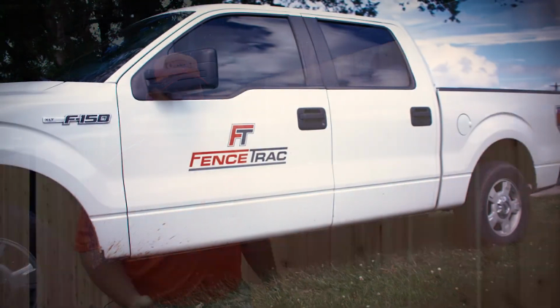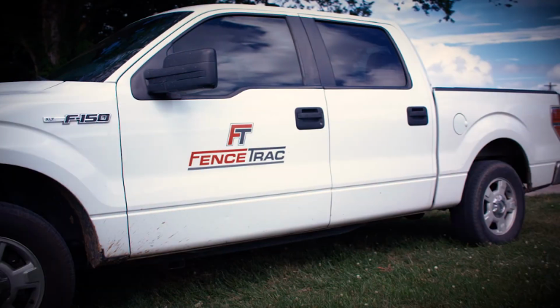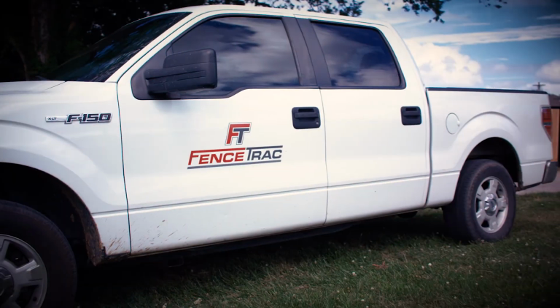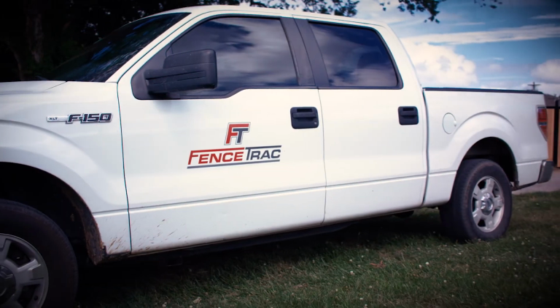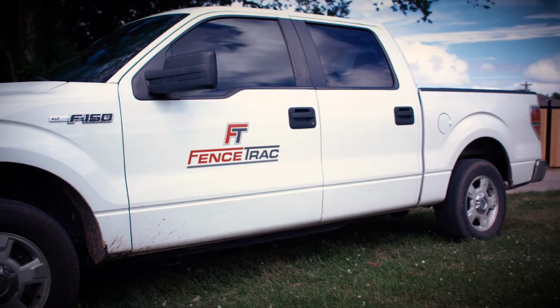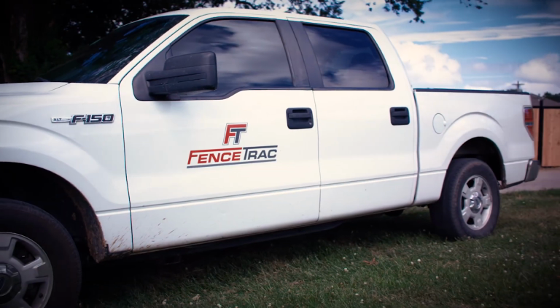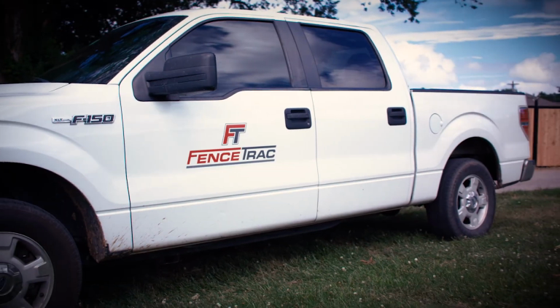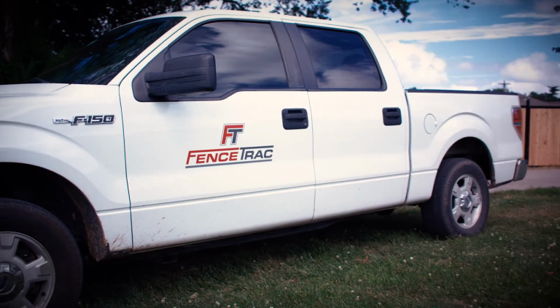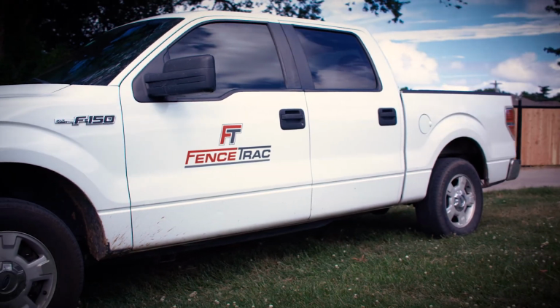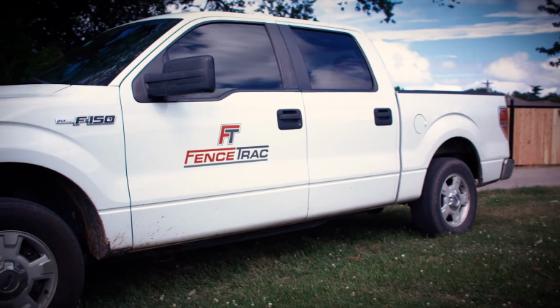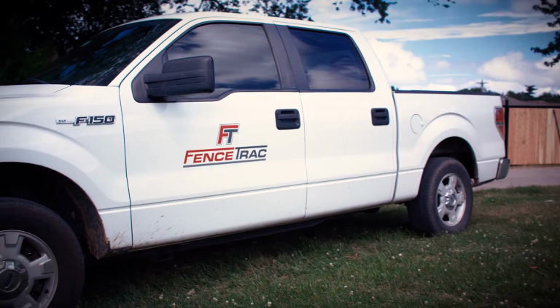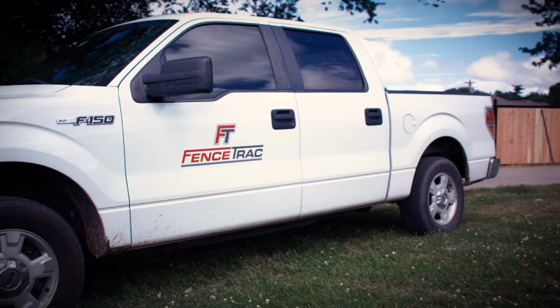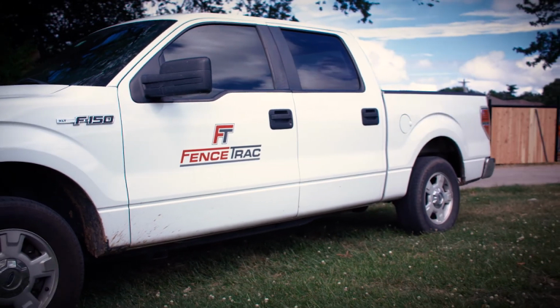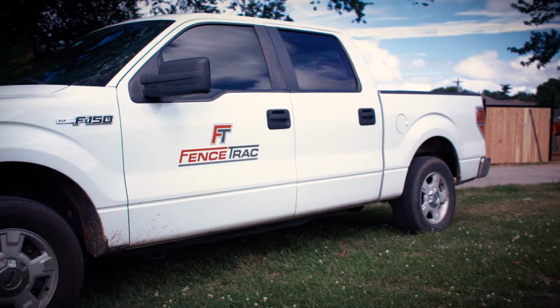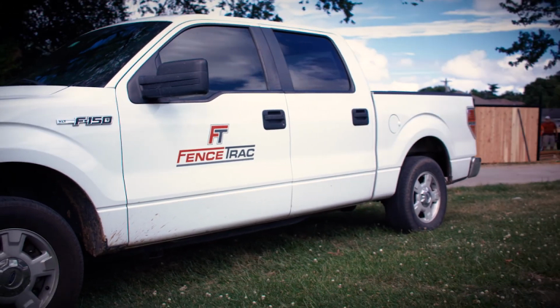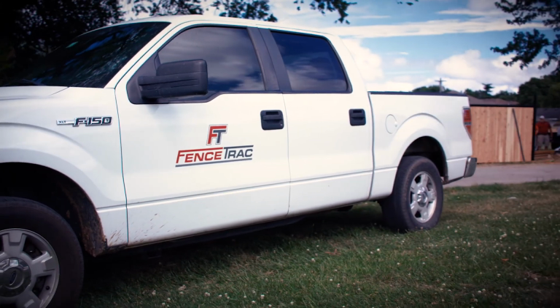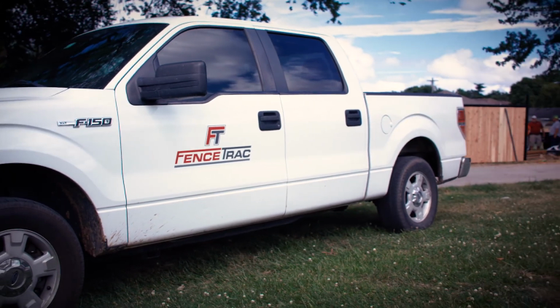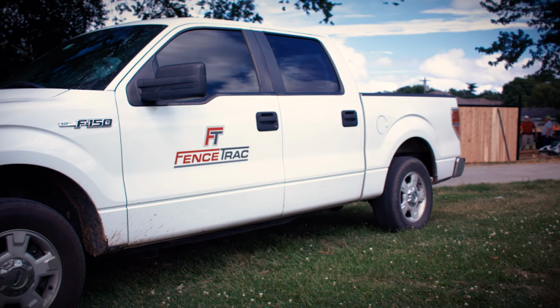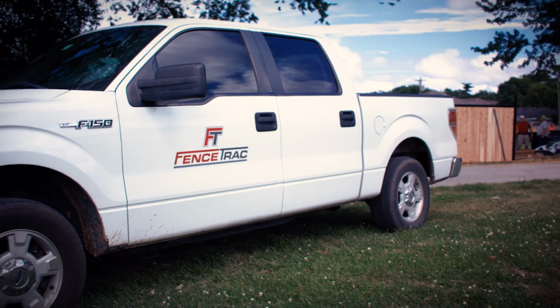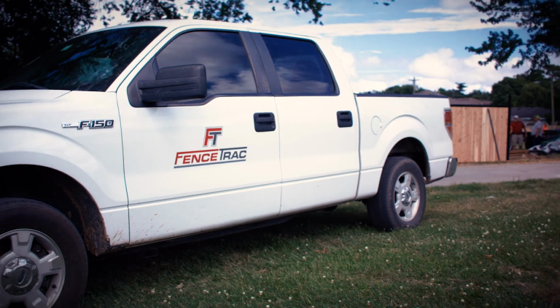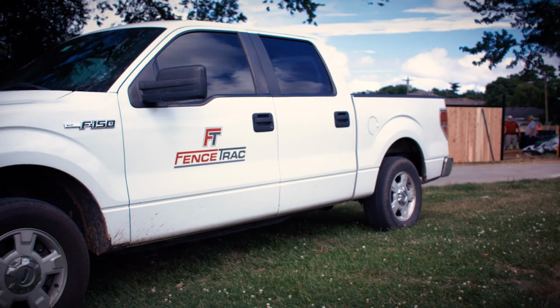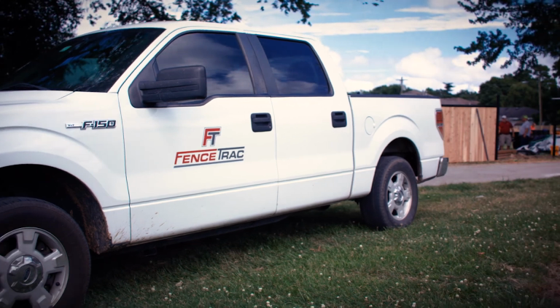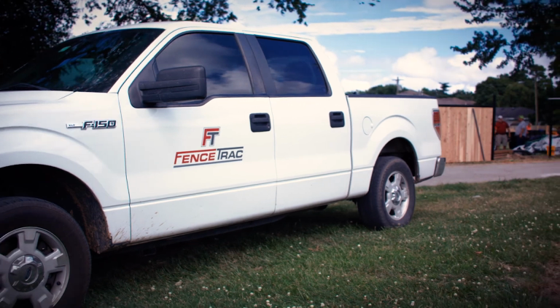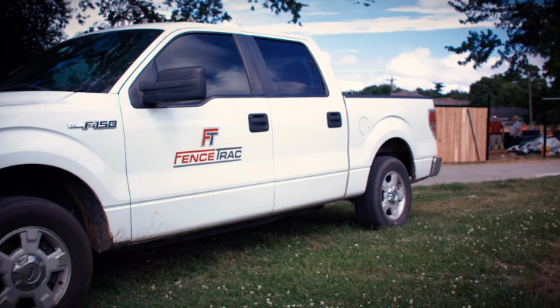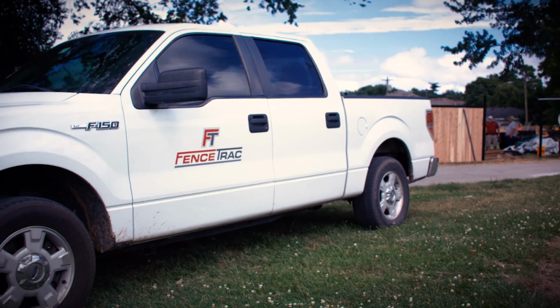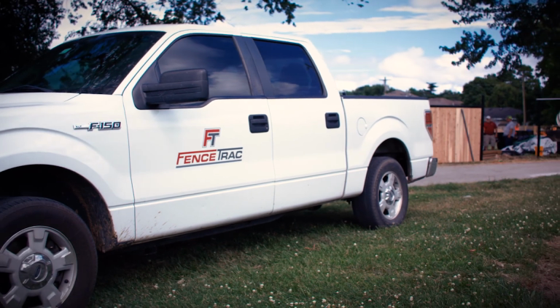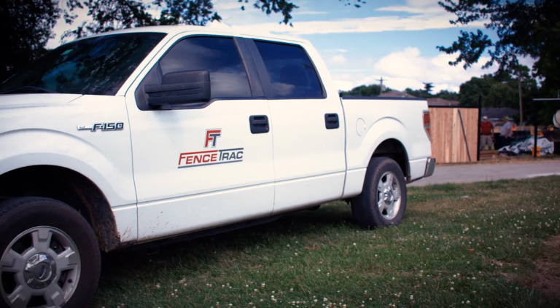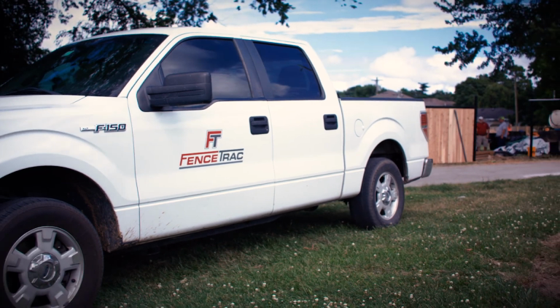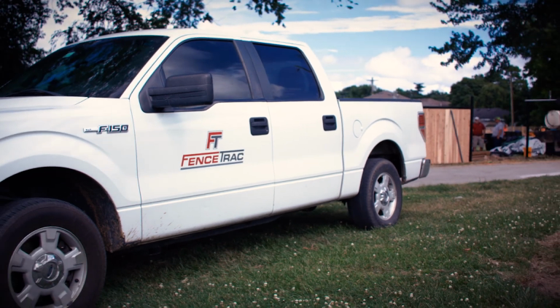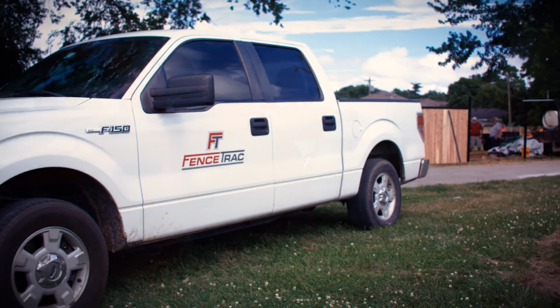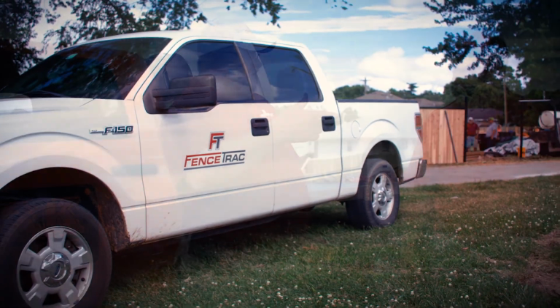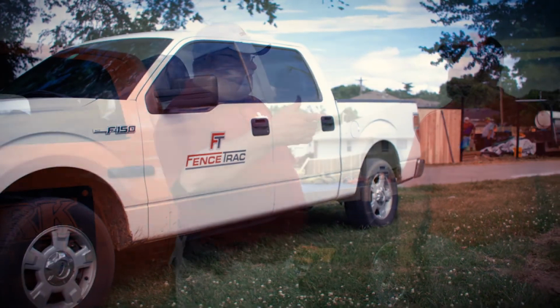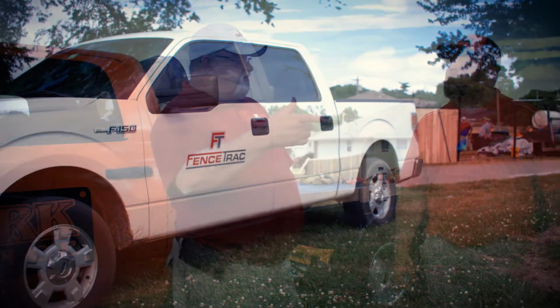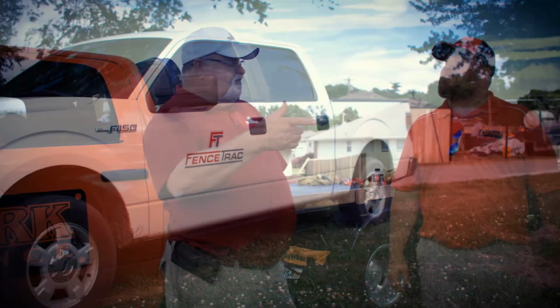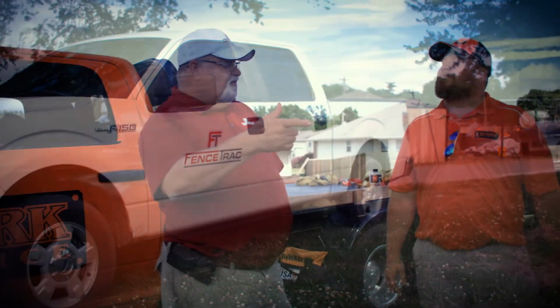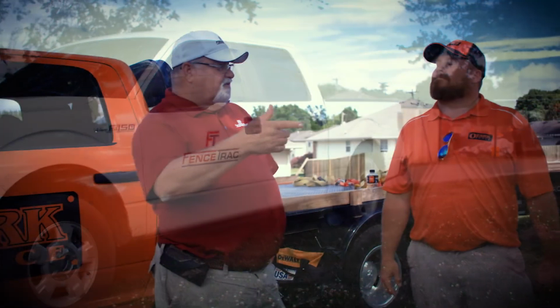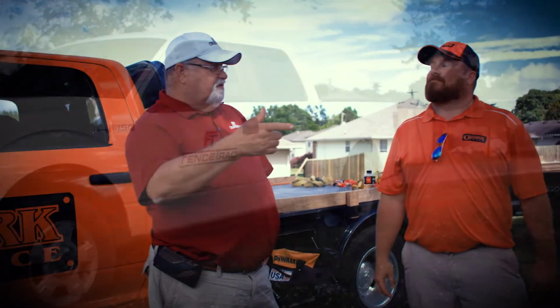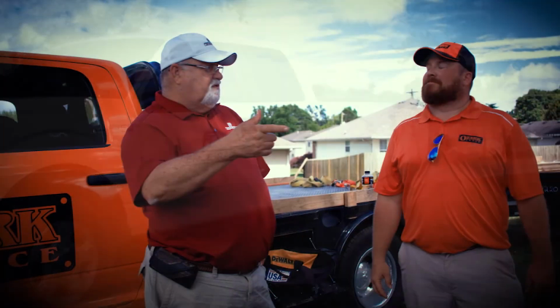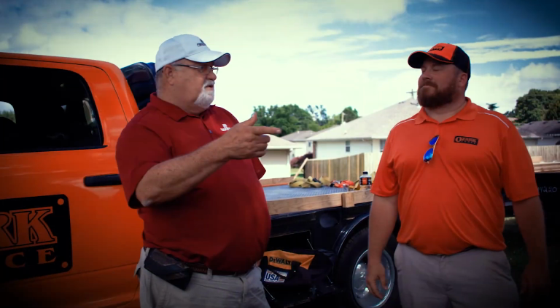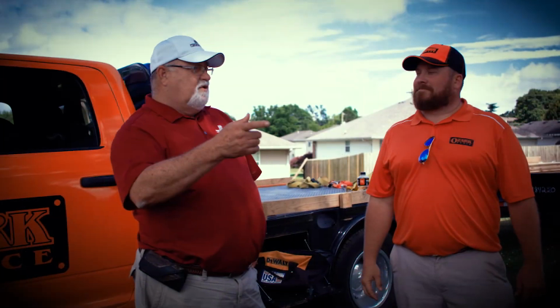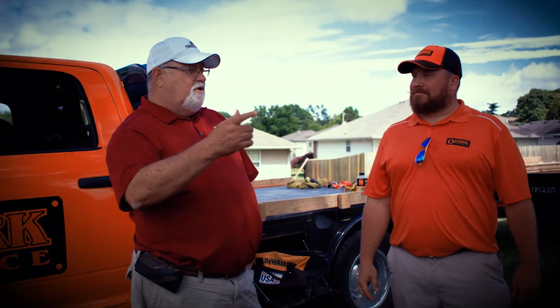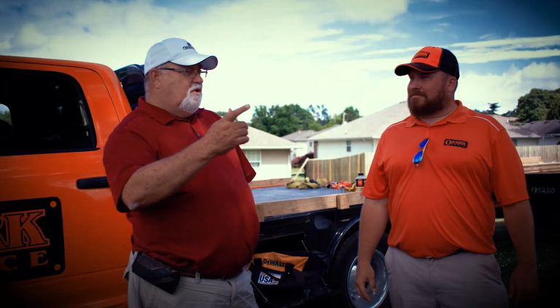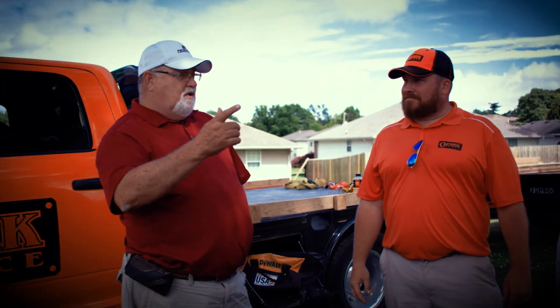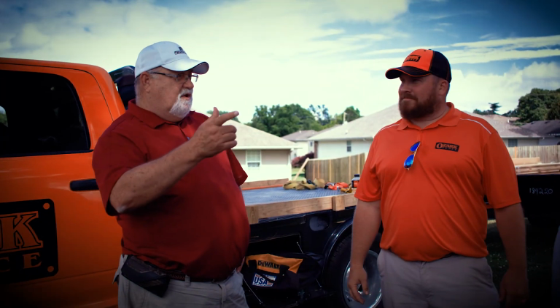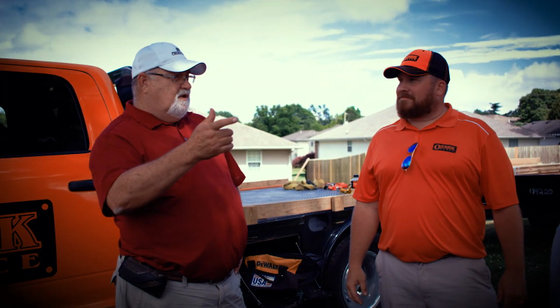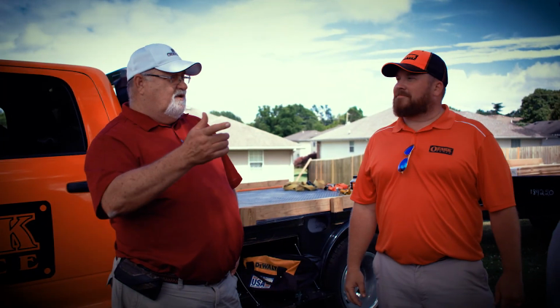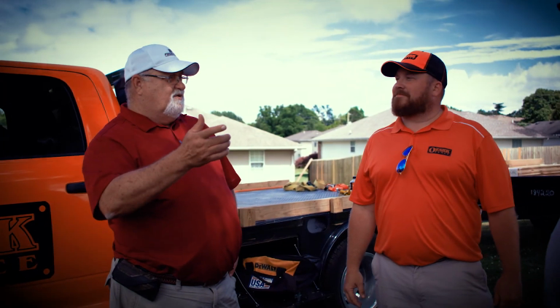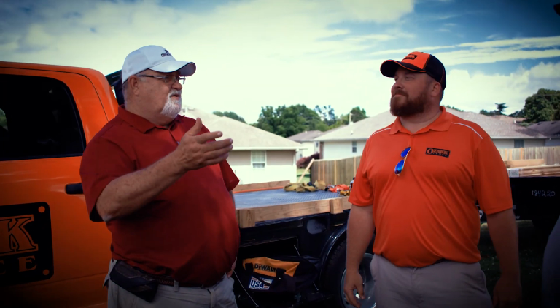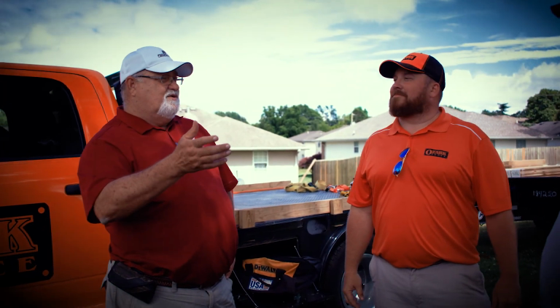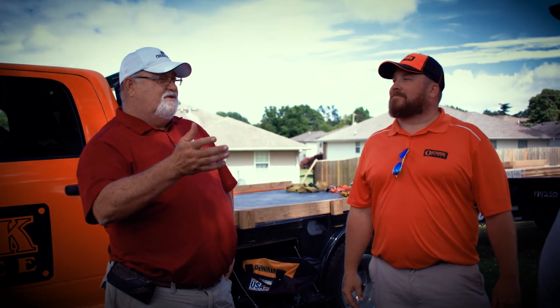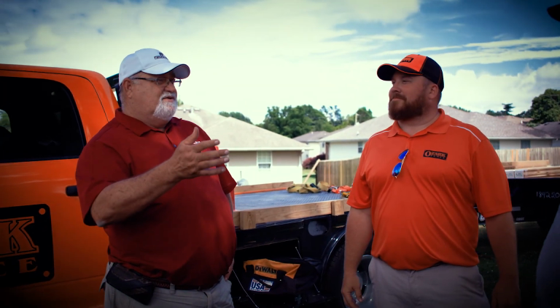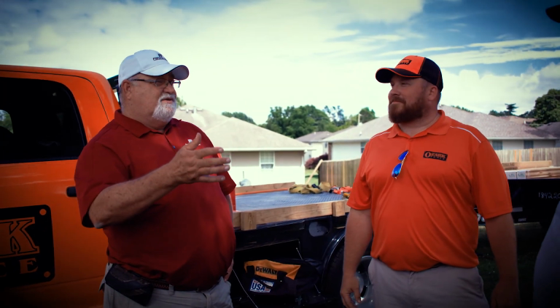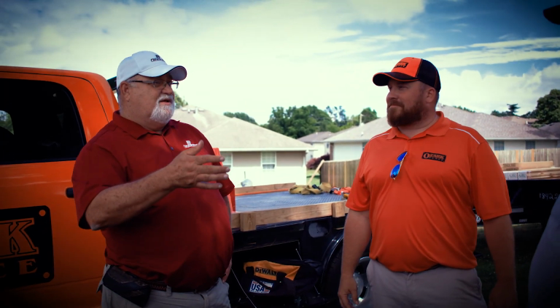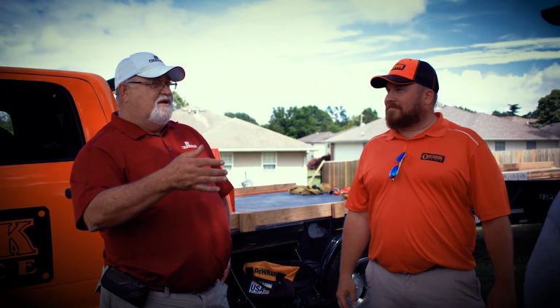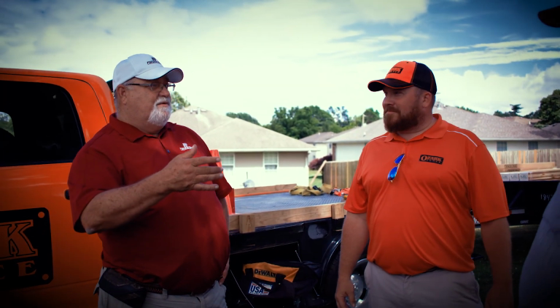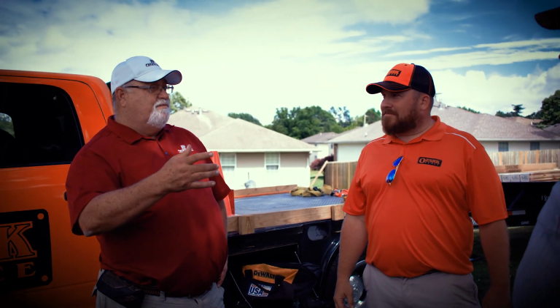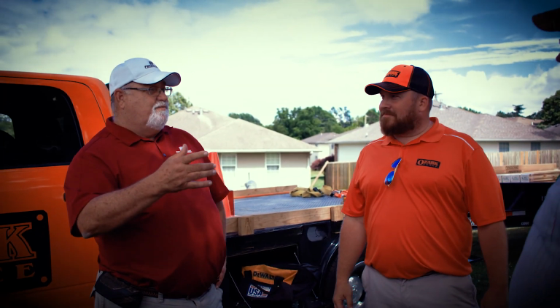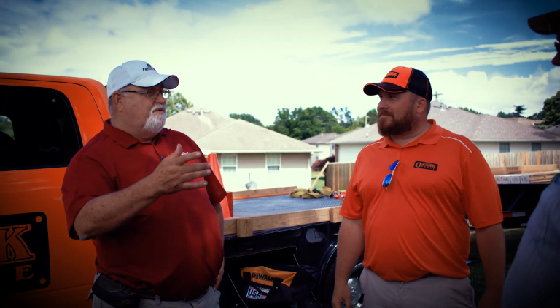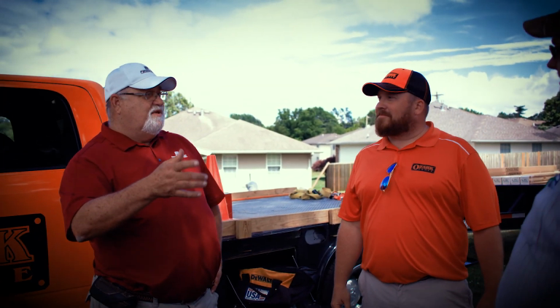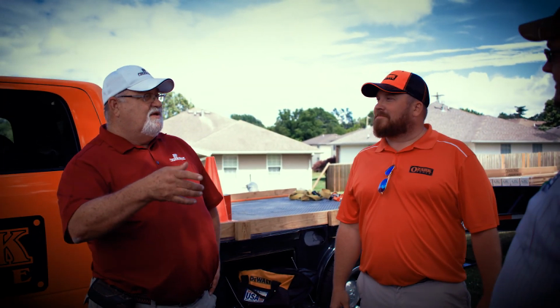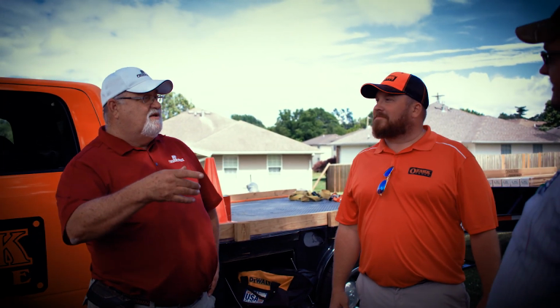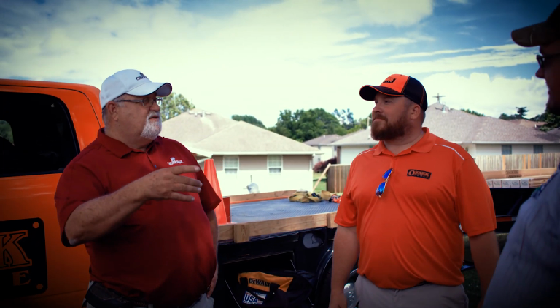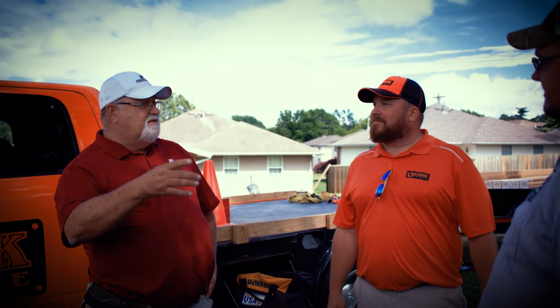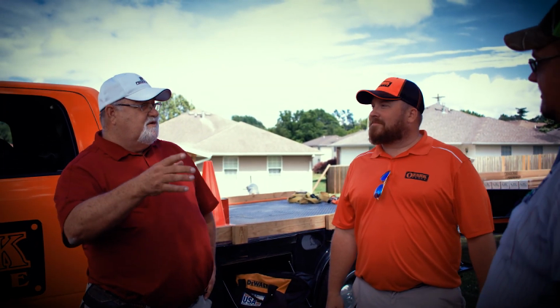One of the things we like best about fence track is they're a family owned business. And as a local family owned business ourselves, we find that very important.